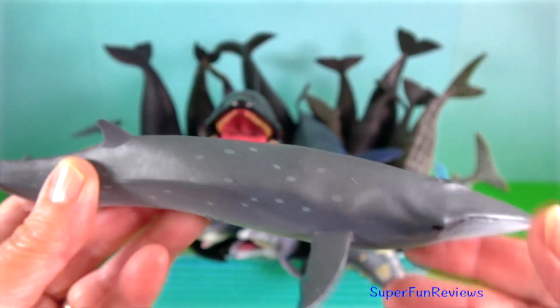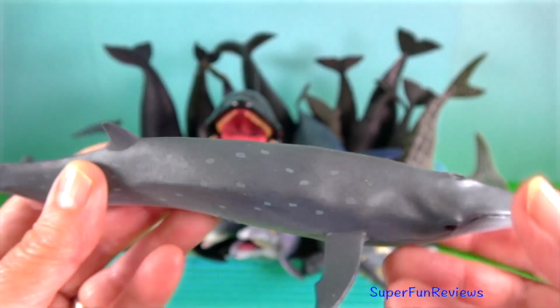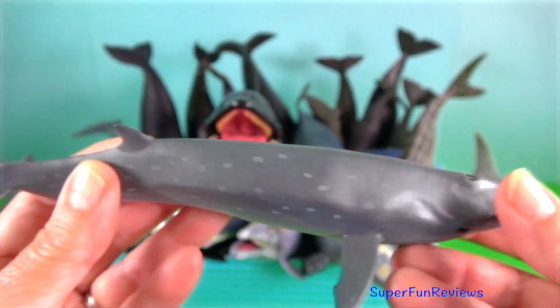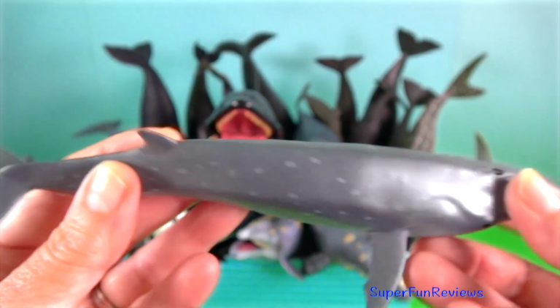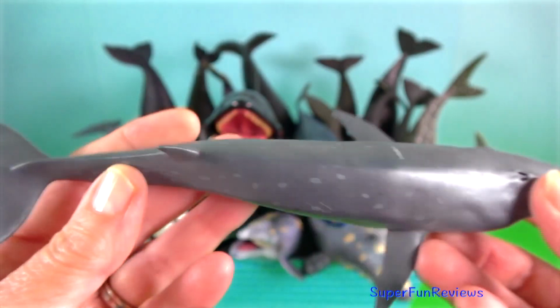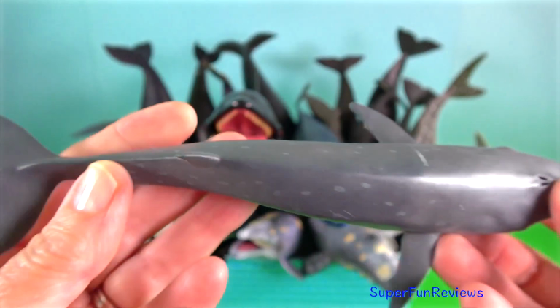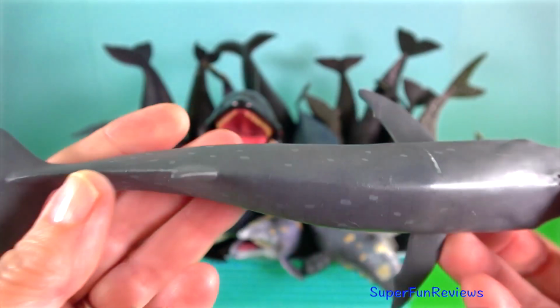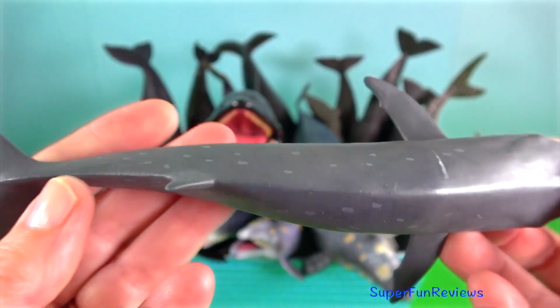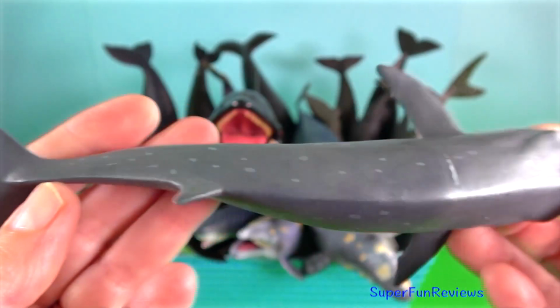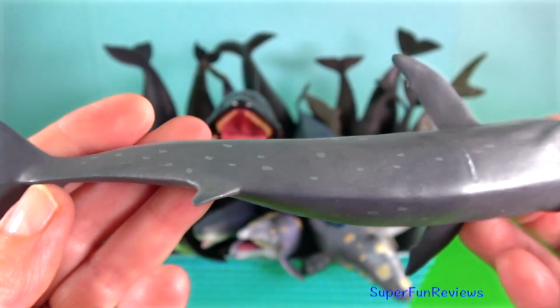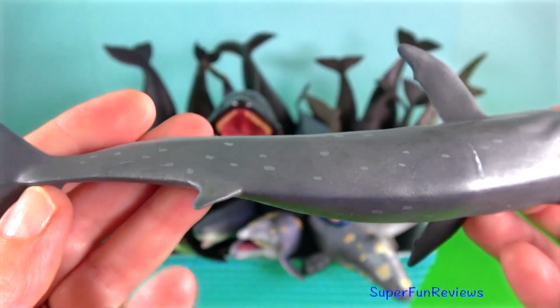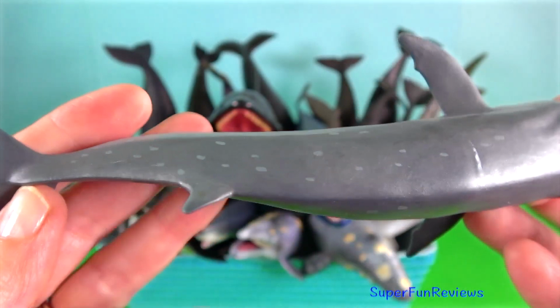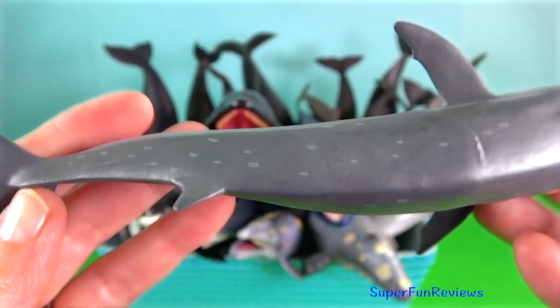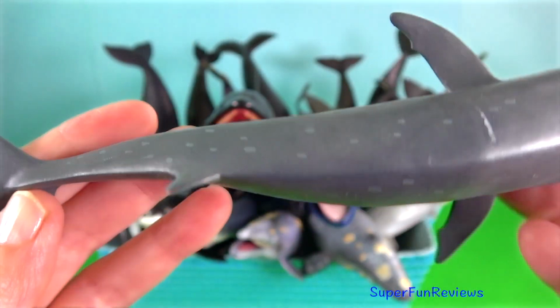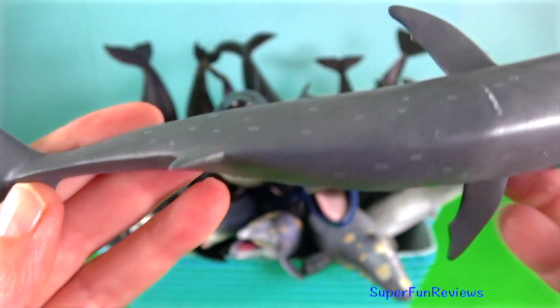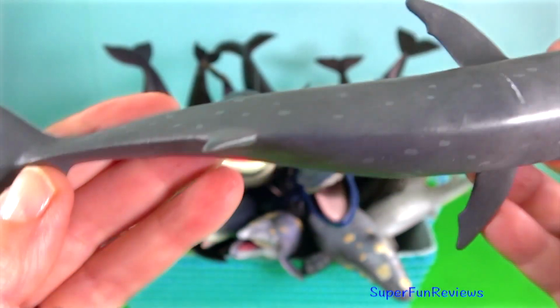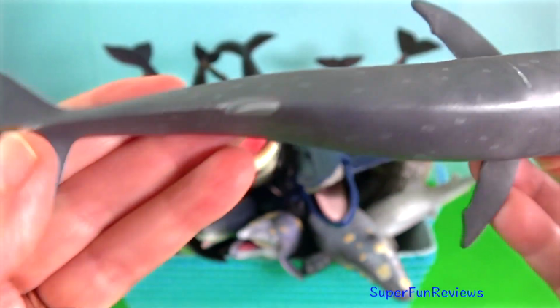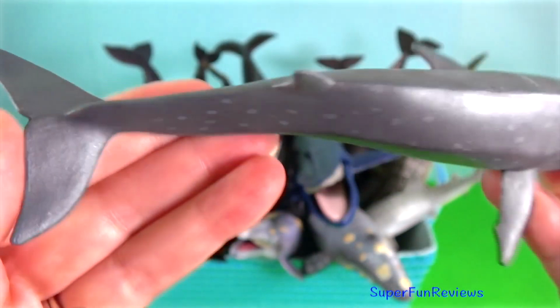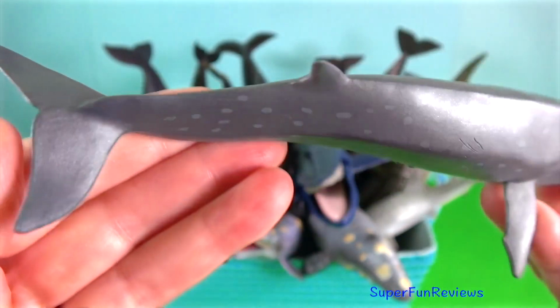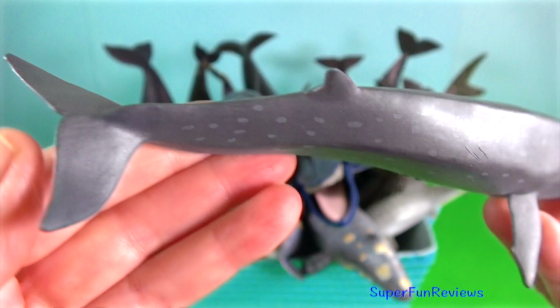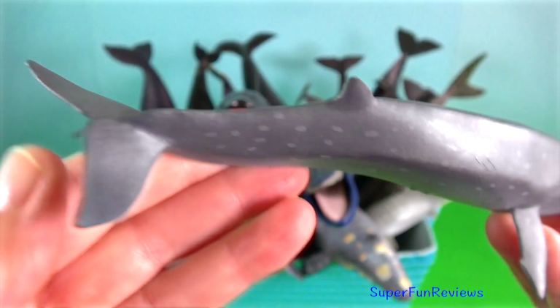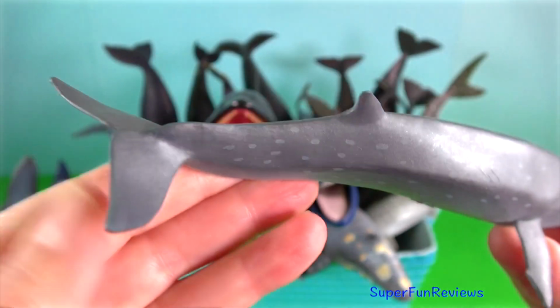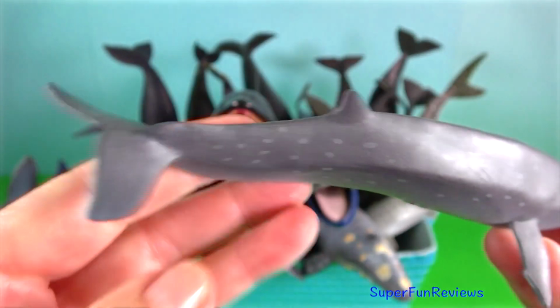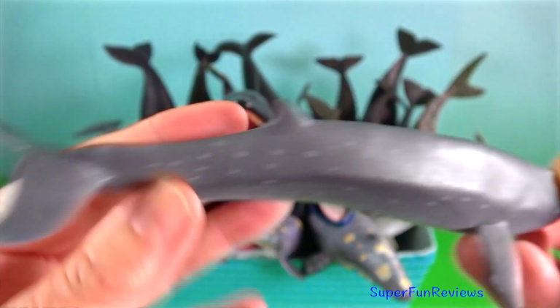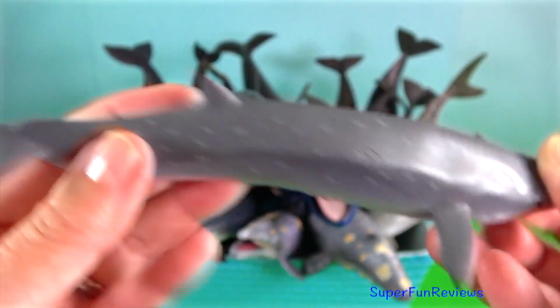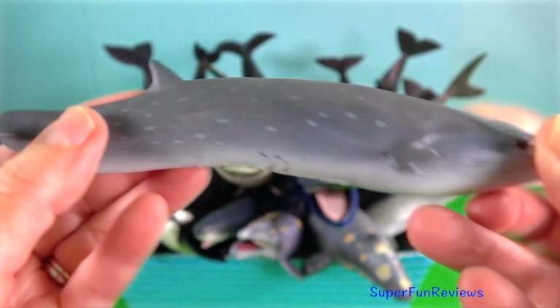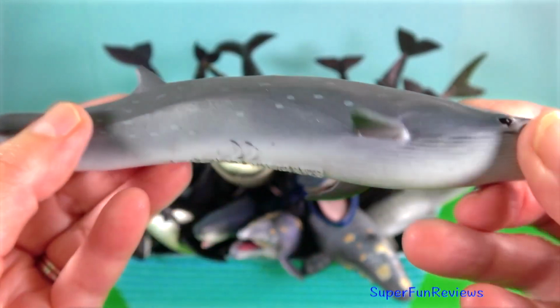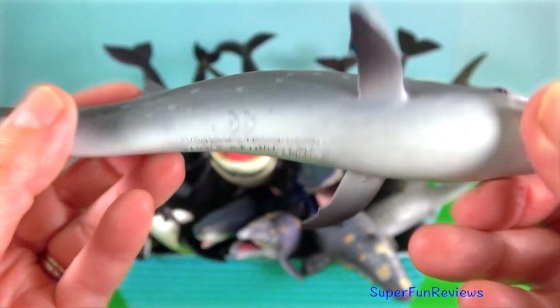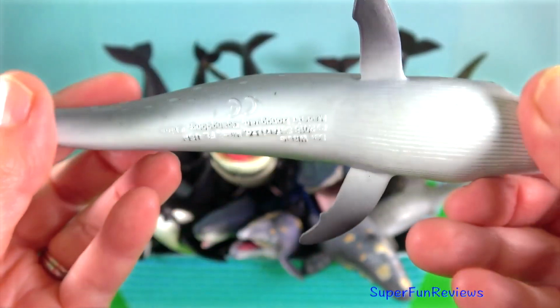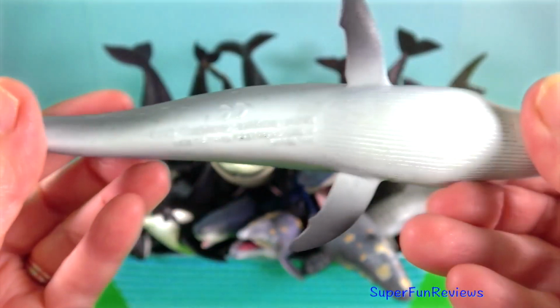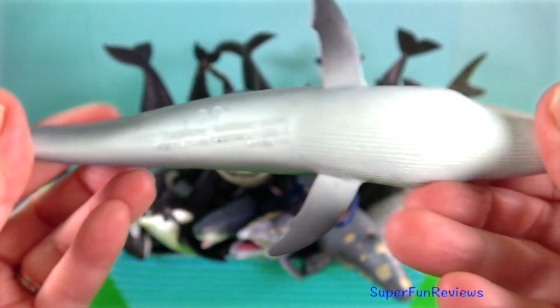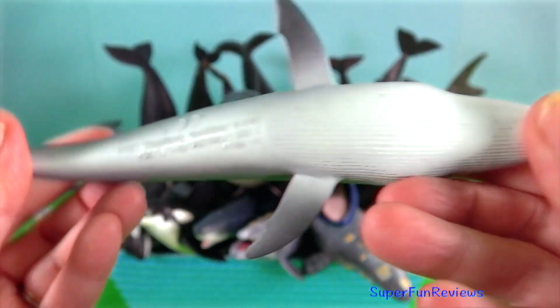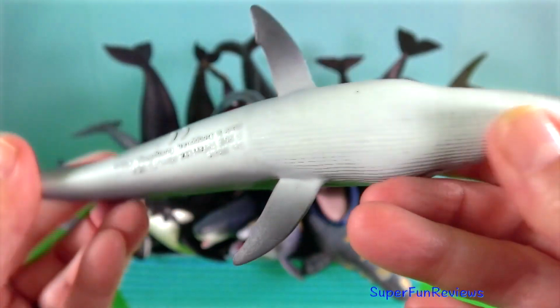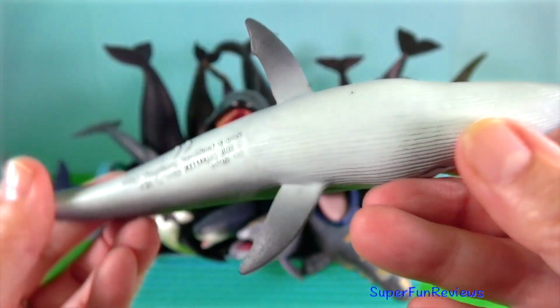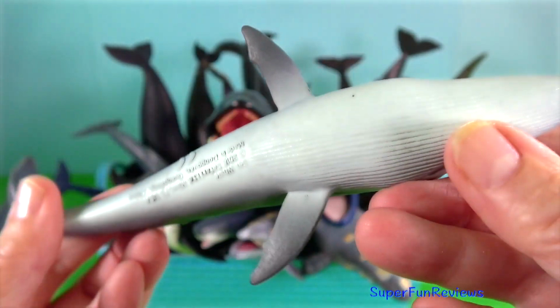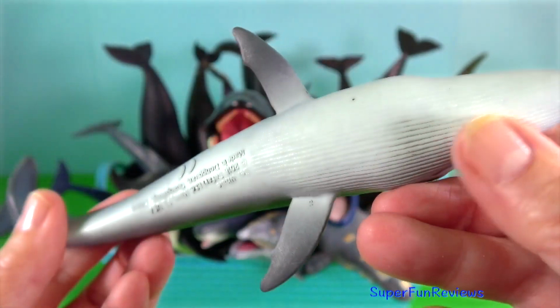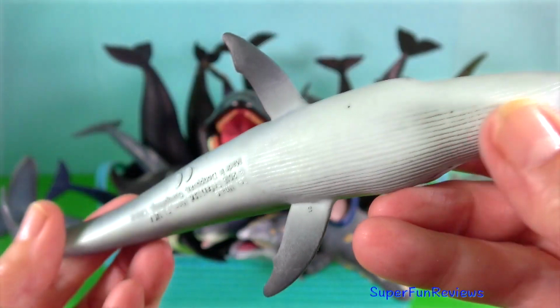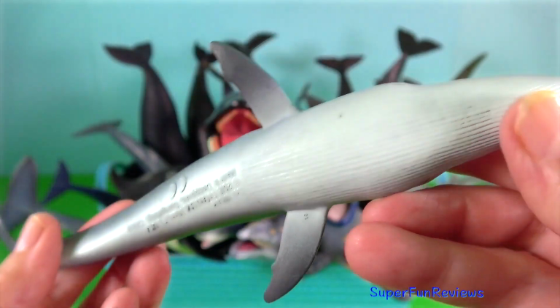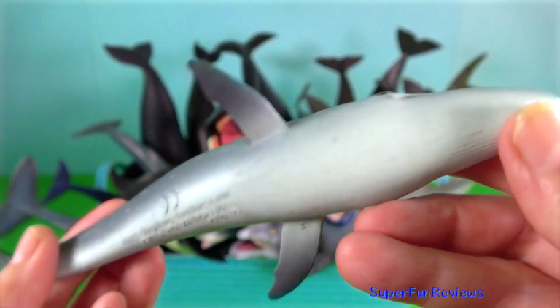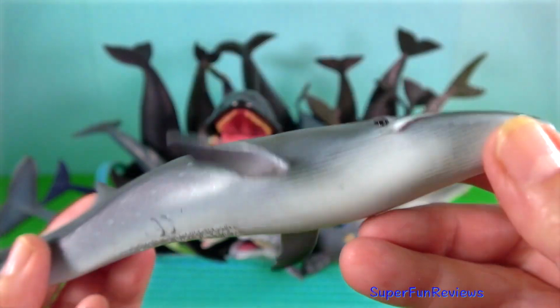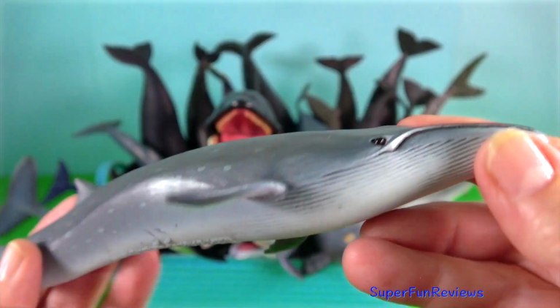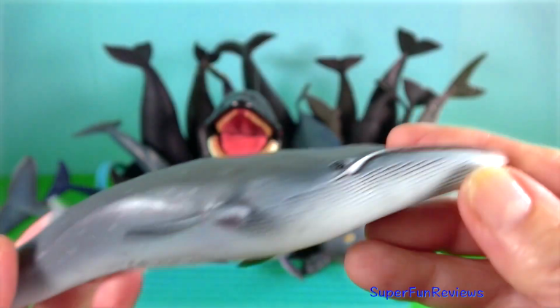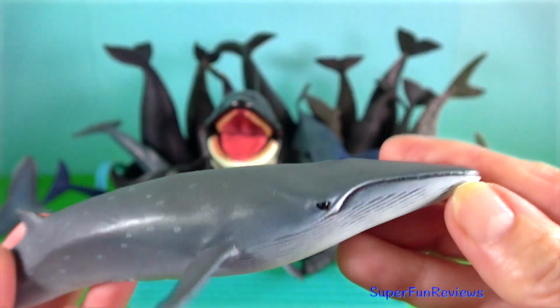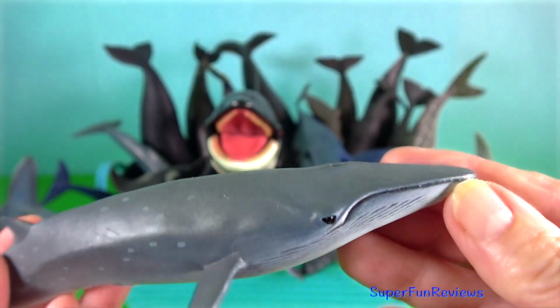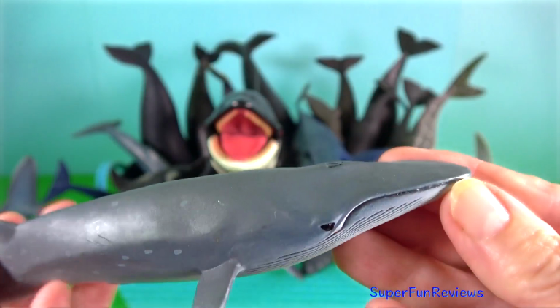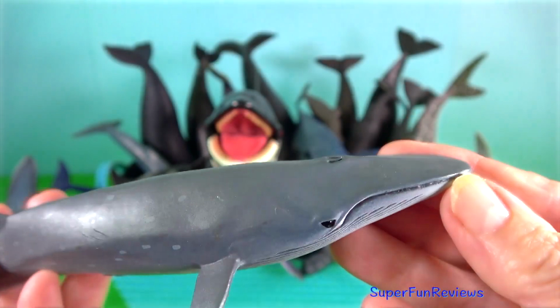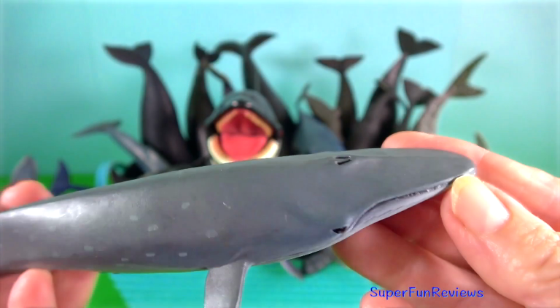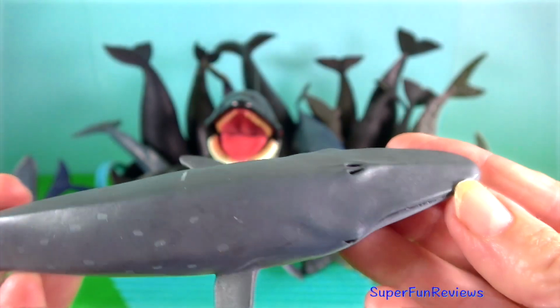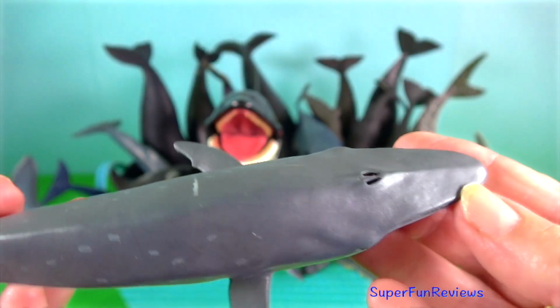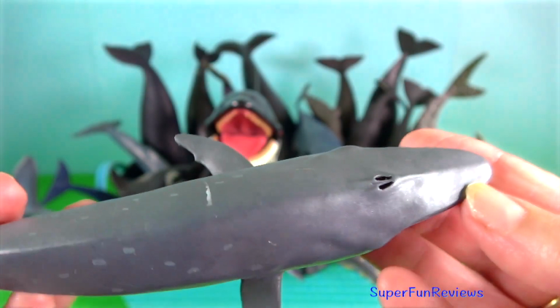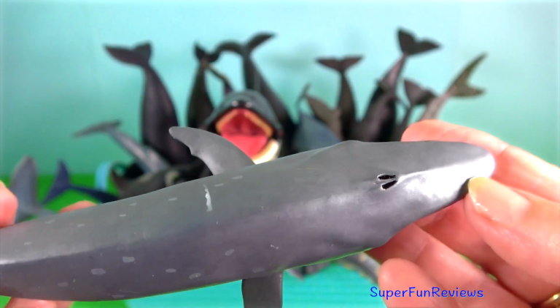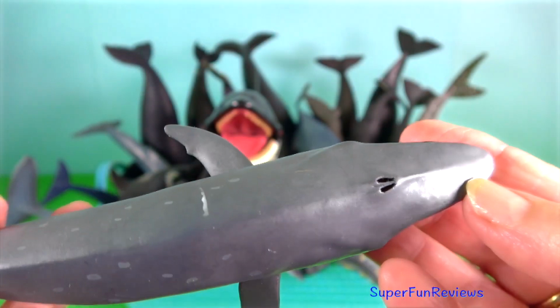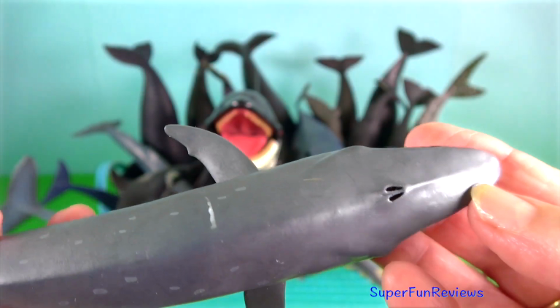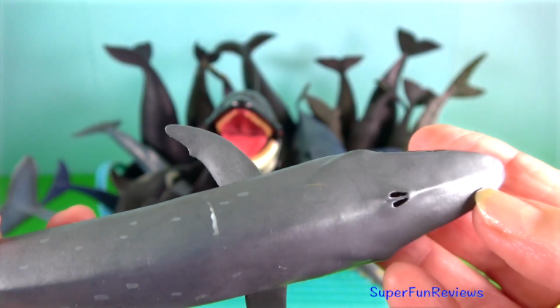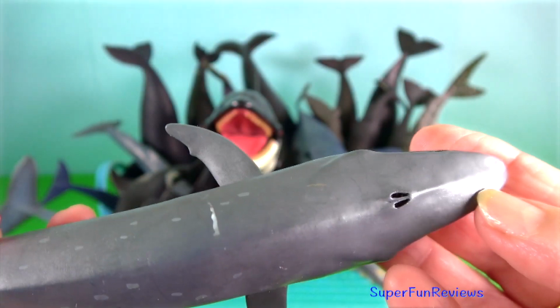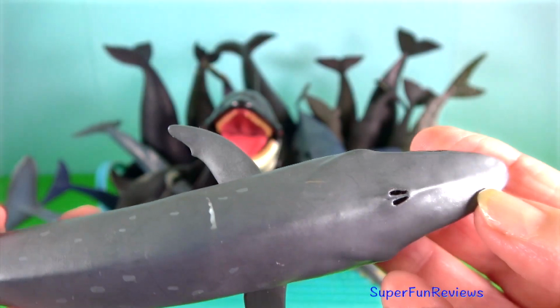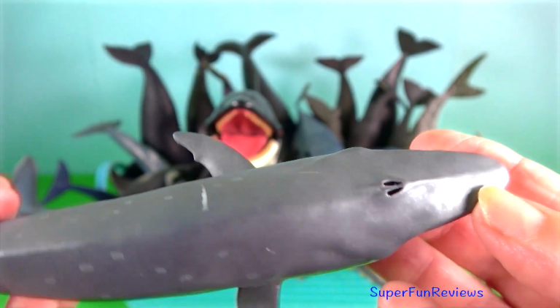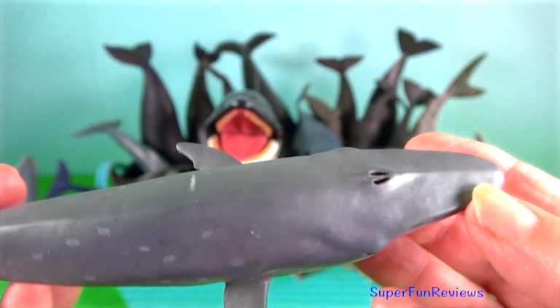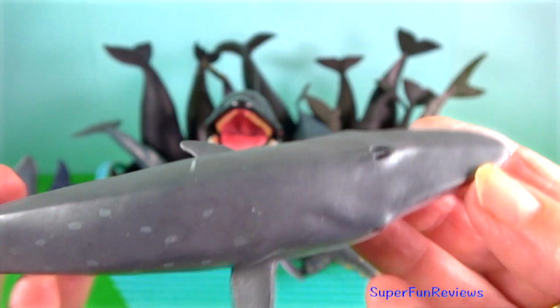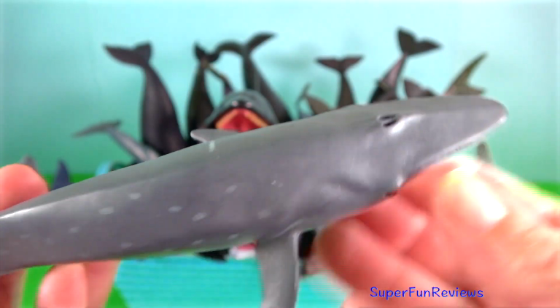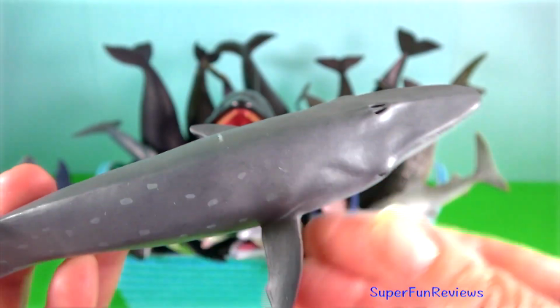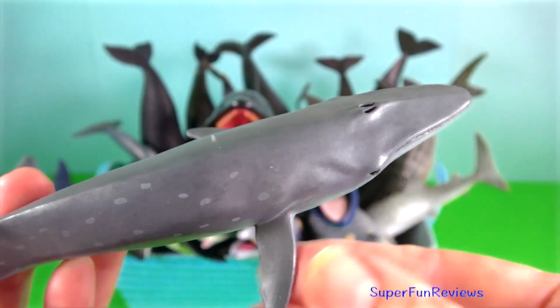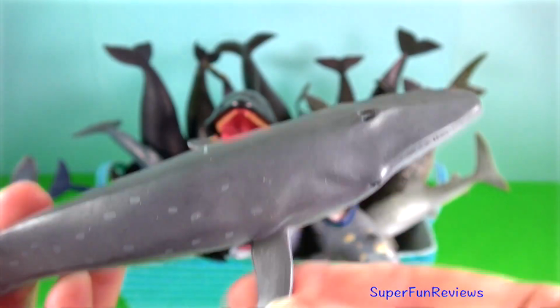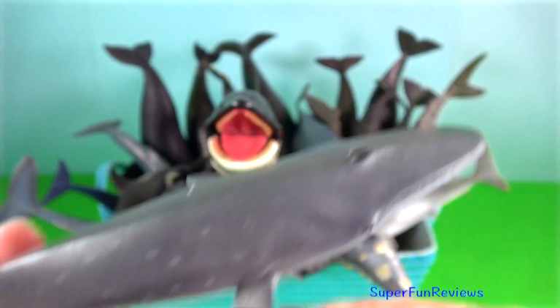Sei whale. They are the third largest rorqual after the blue whale and the fin whale.